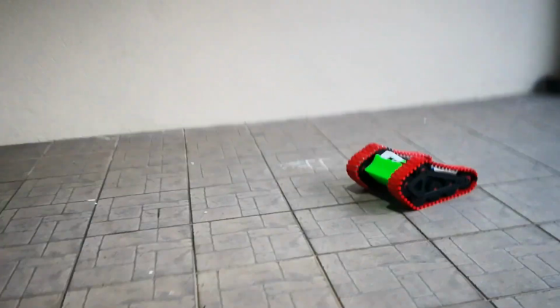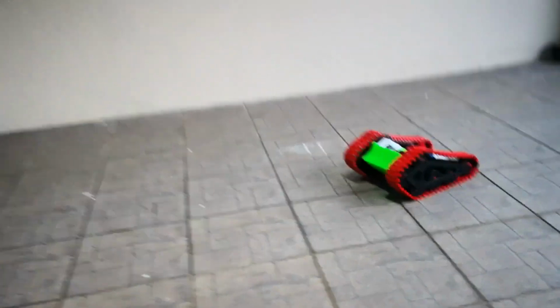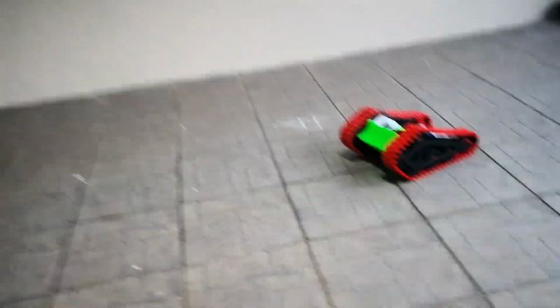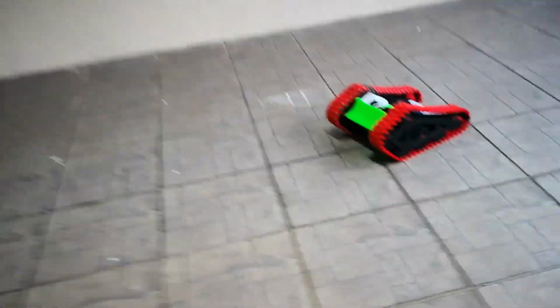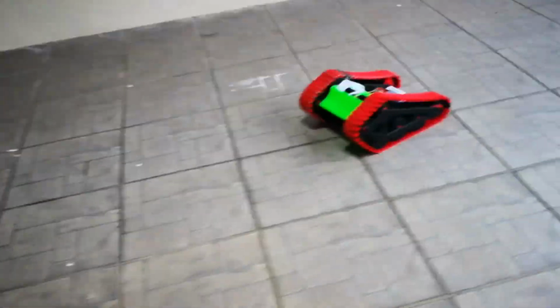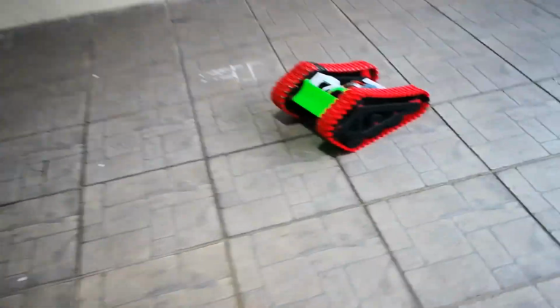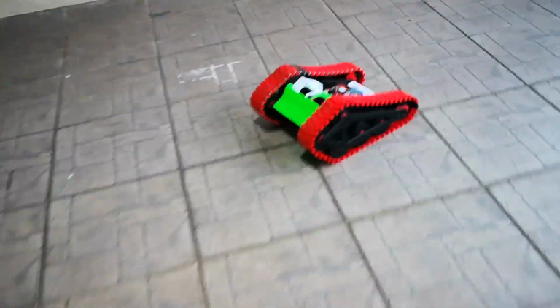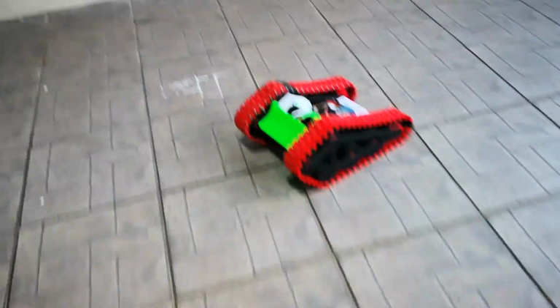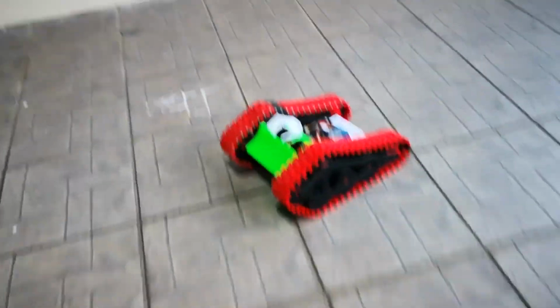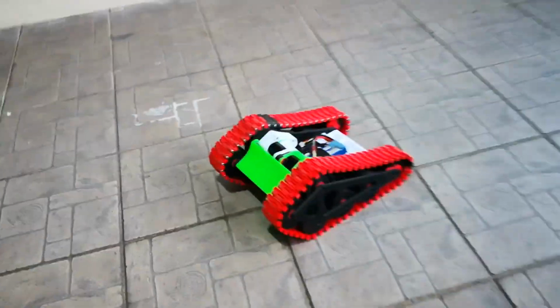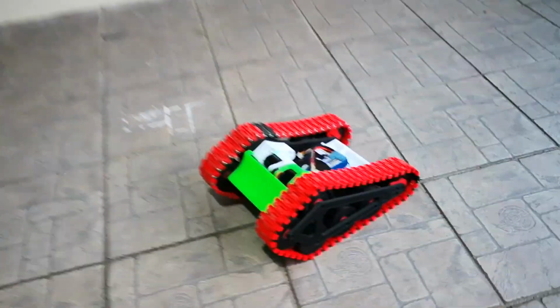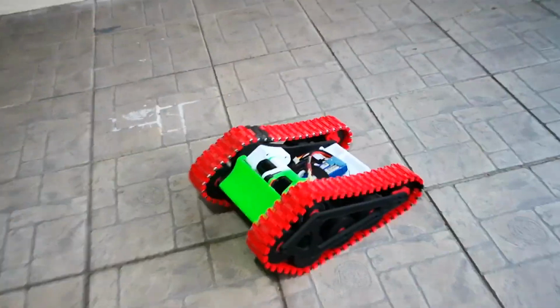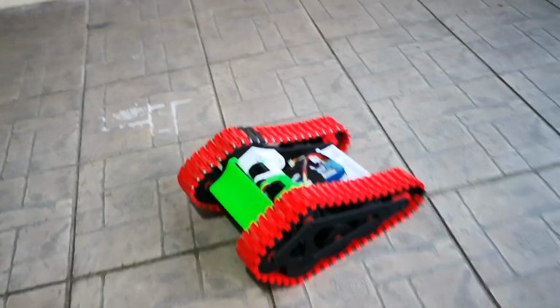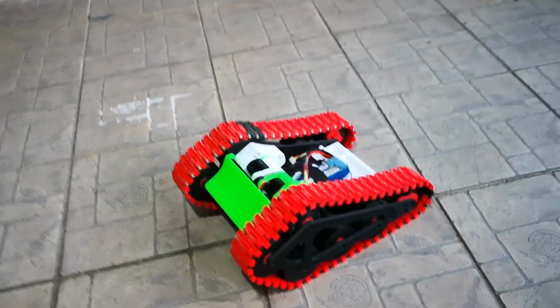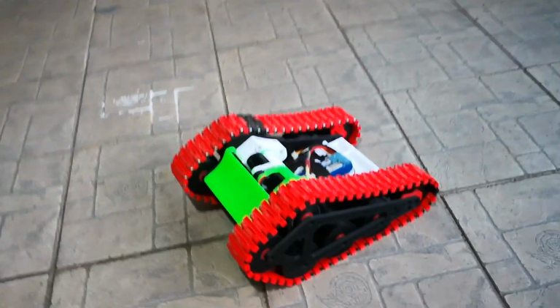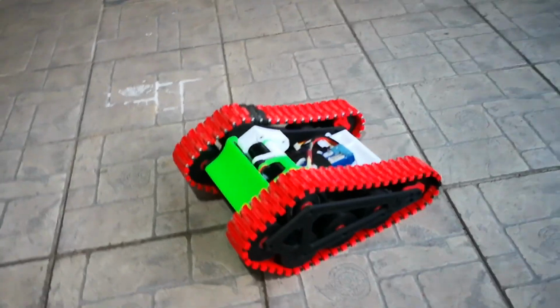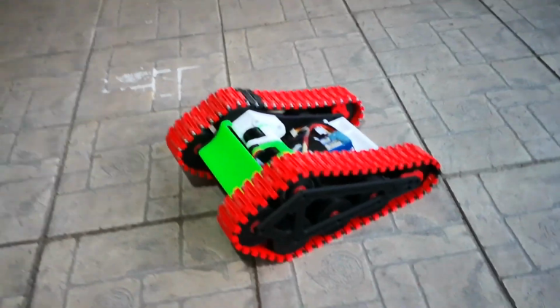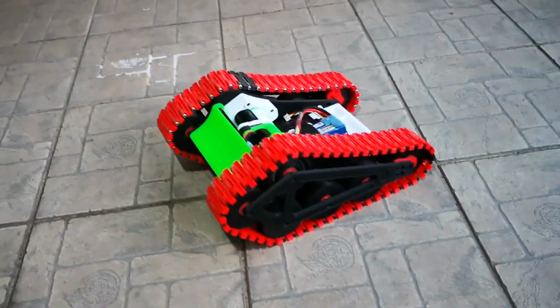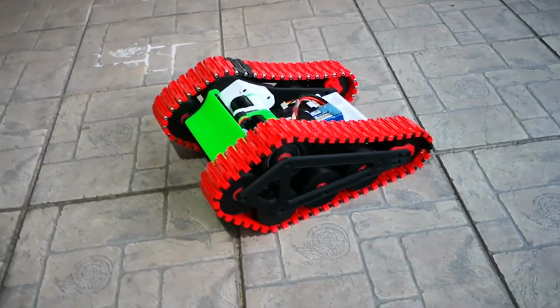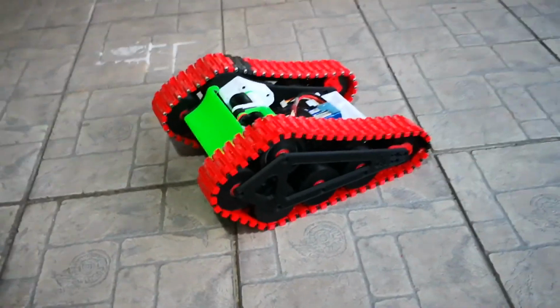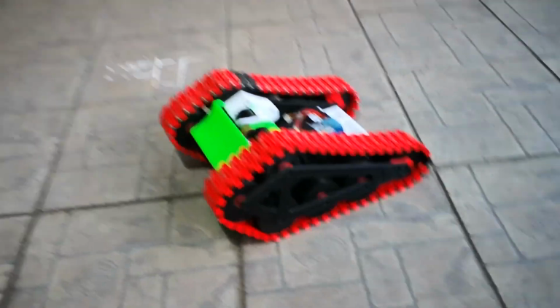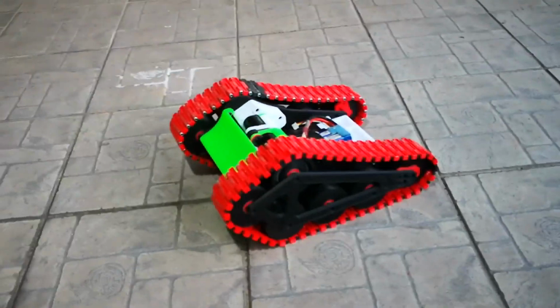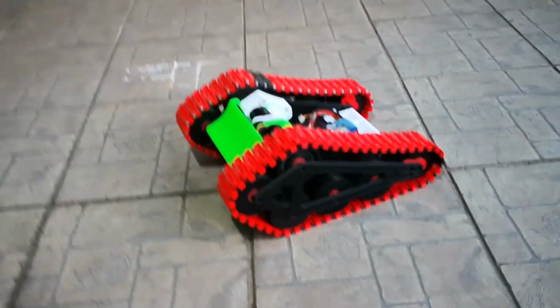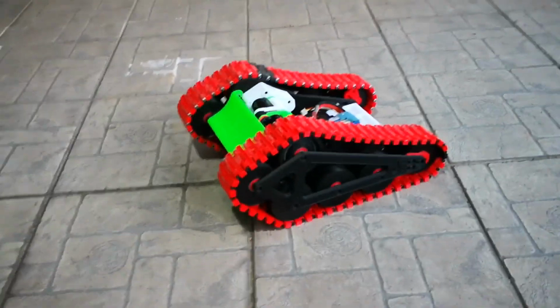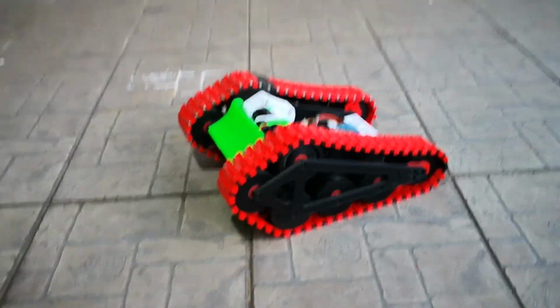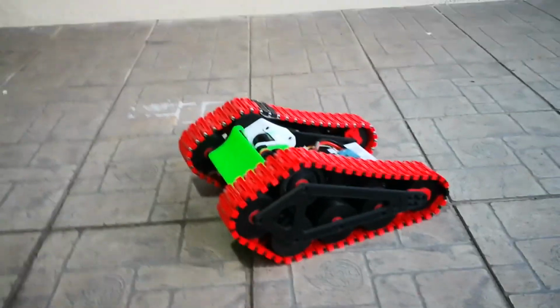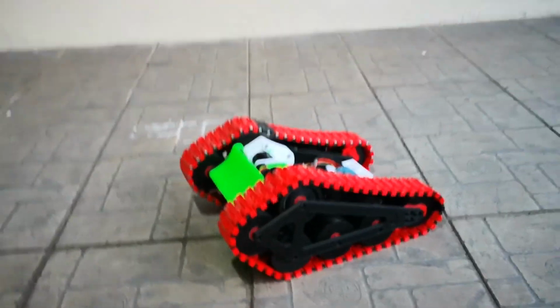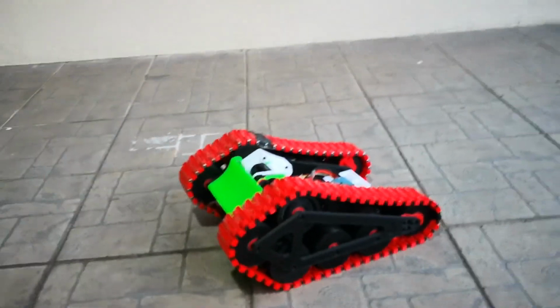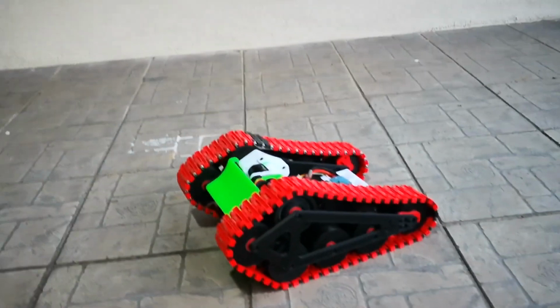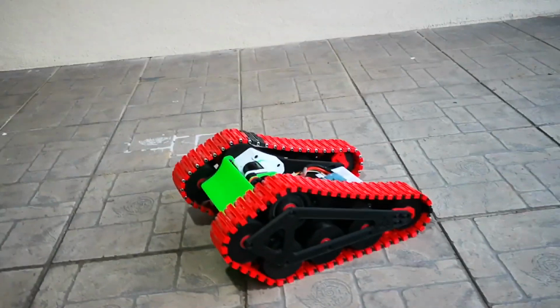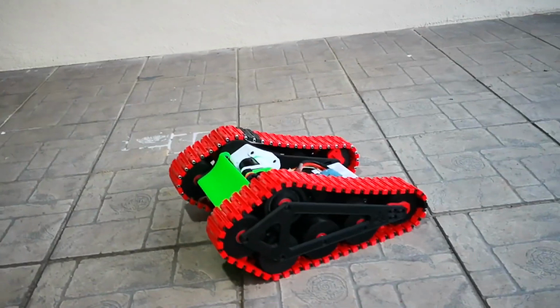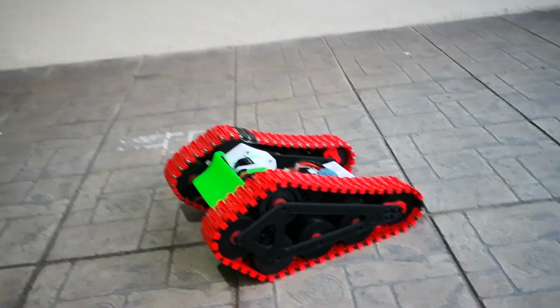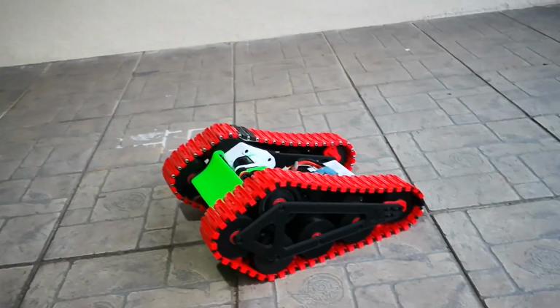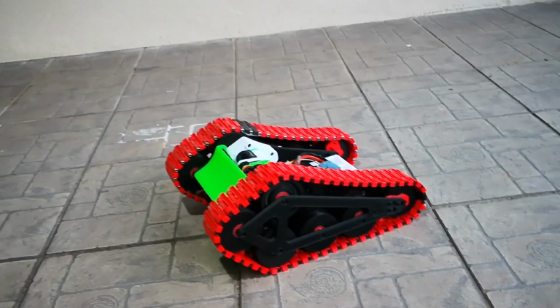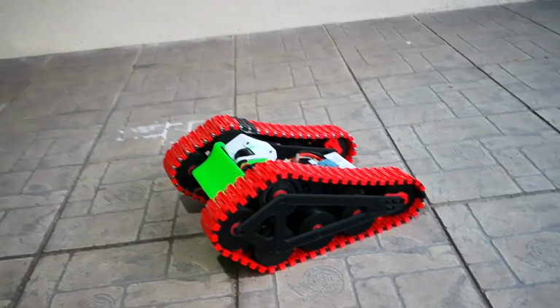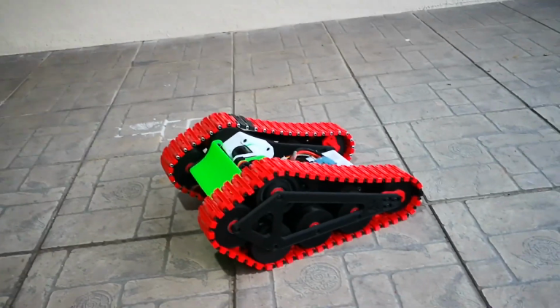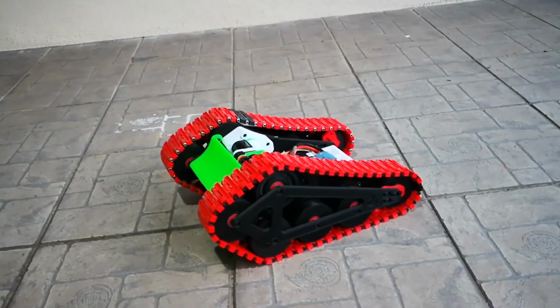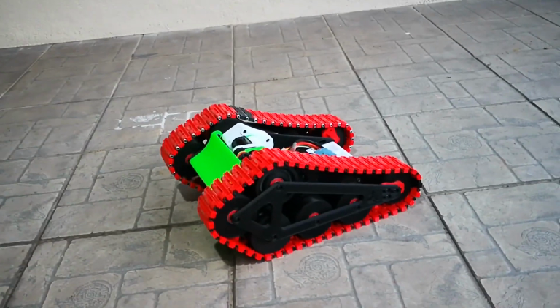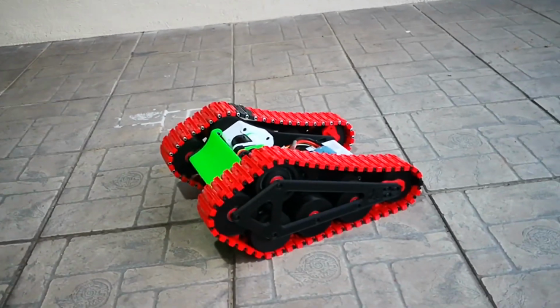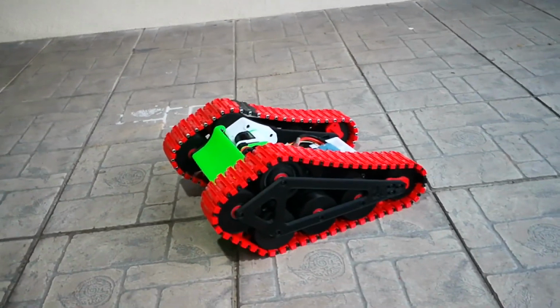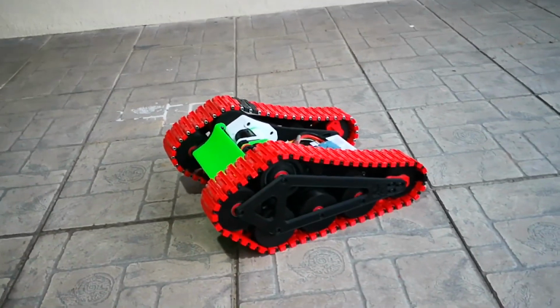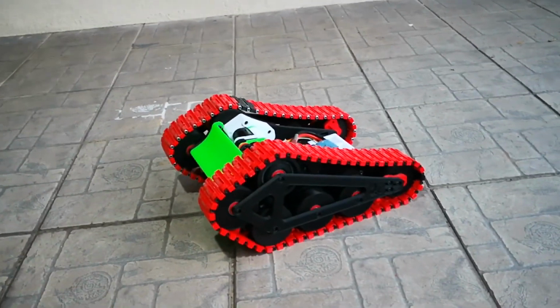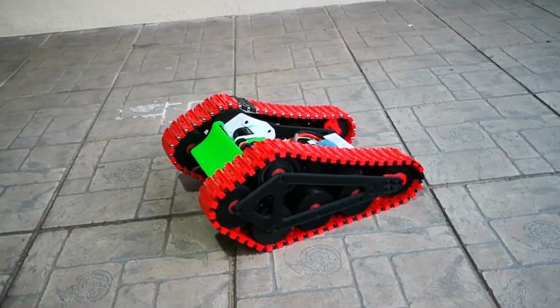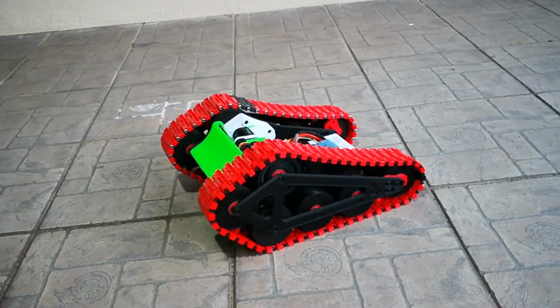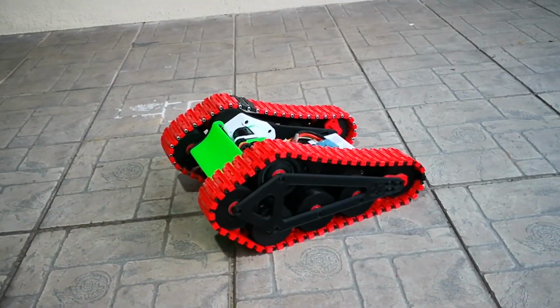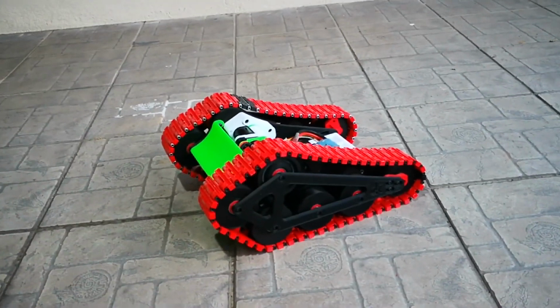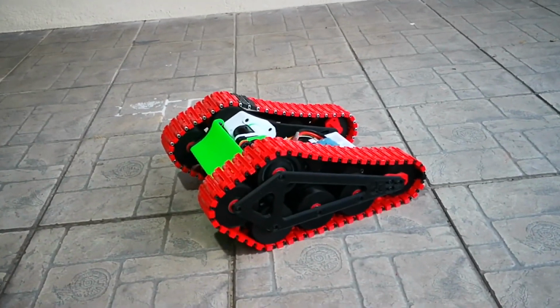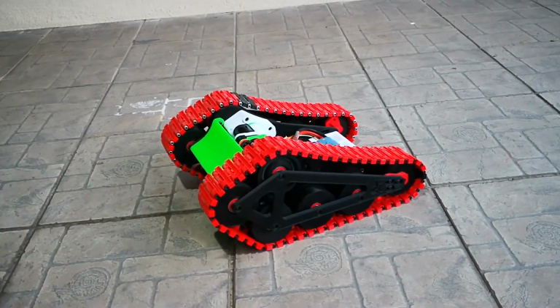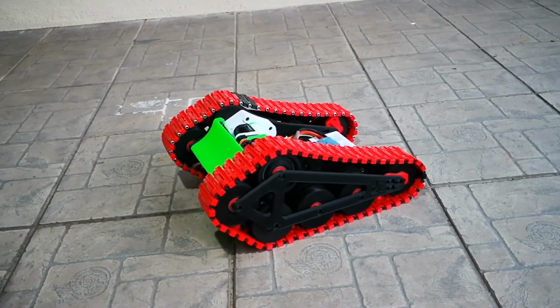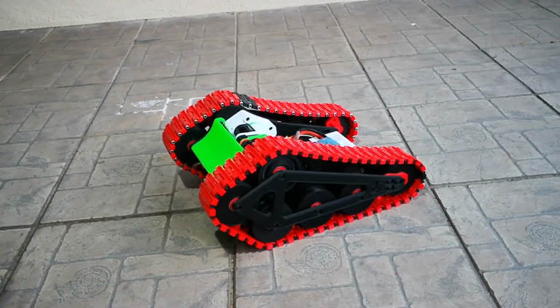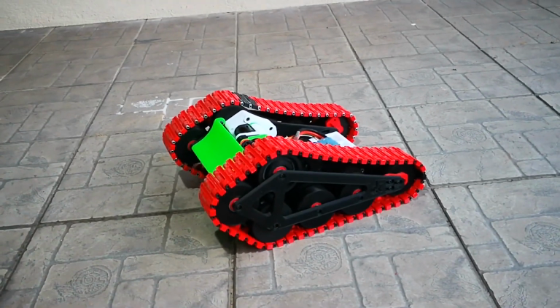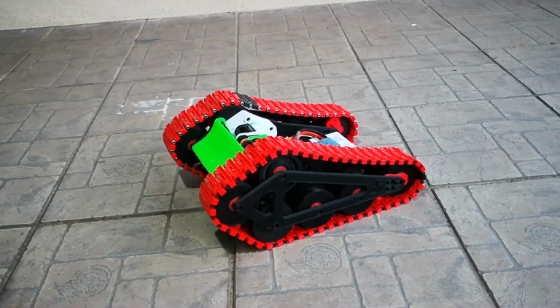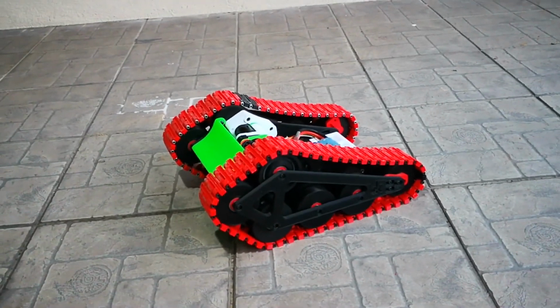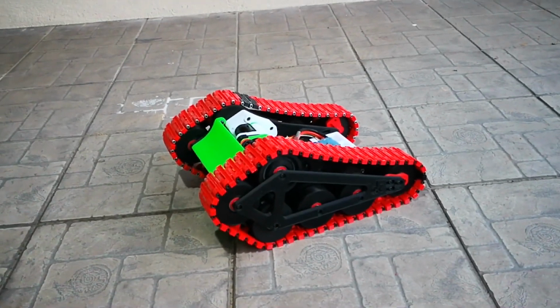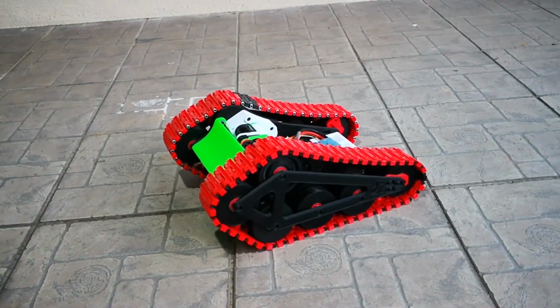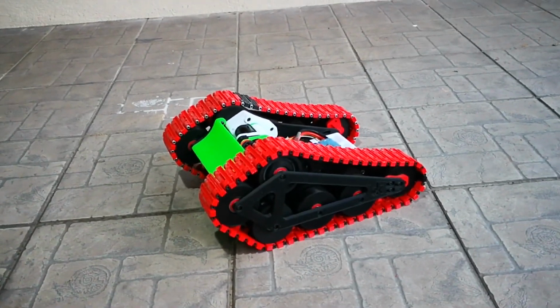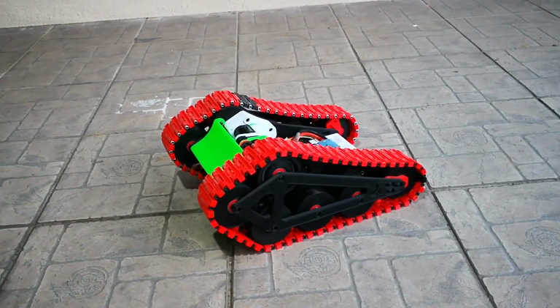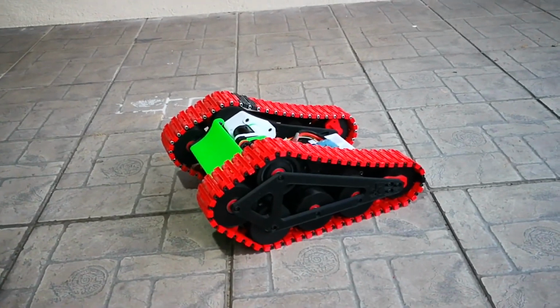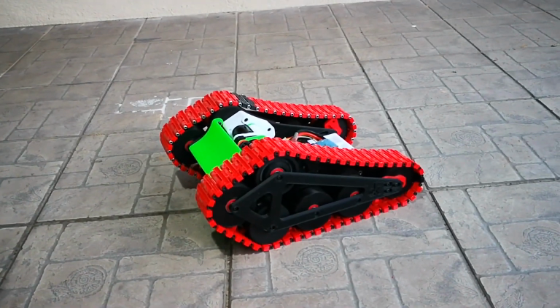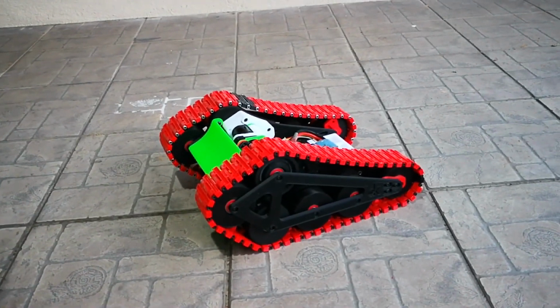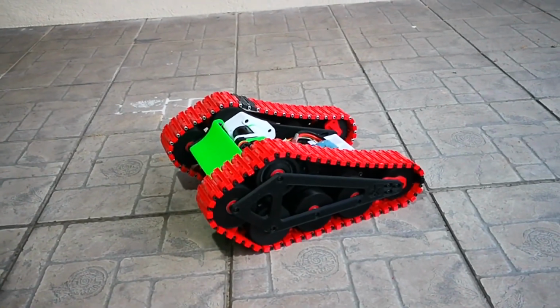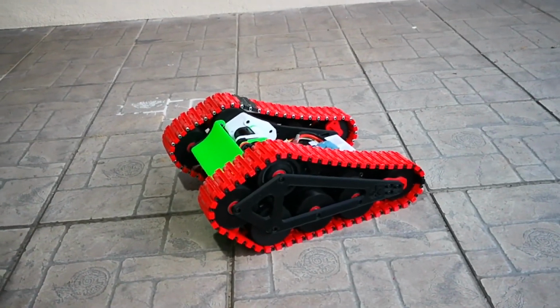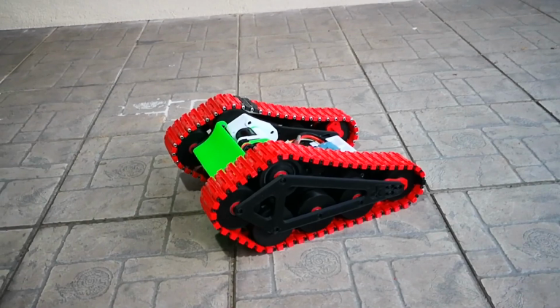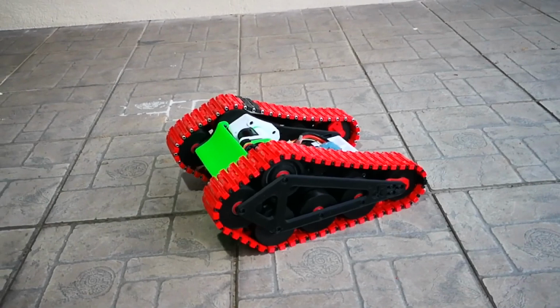Let me give you a closer view. Look at the track on the side further away from us.